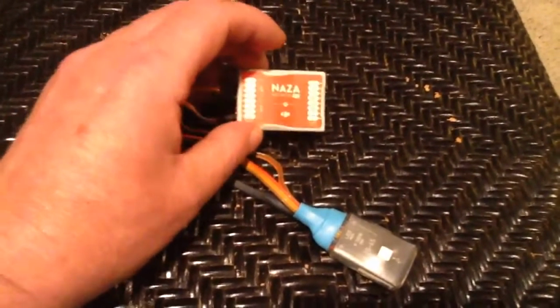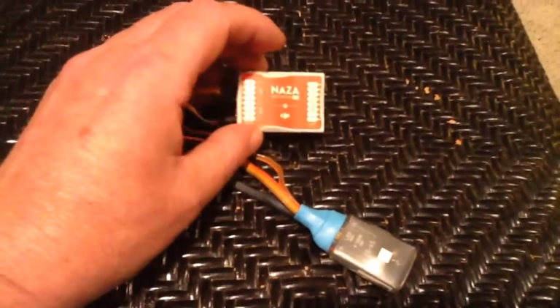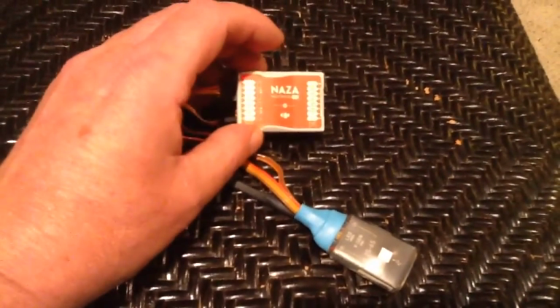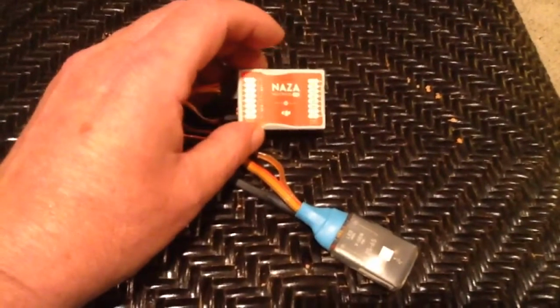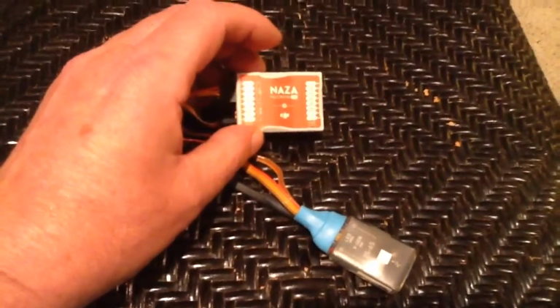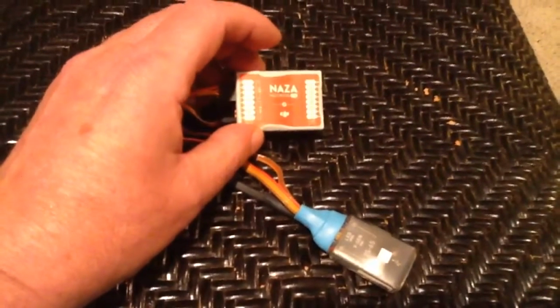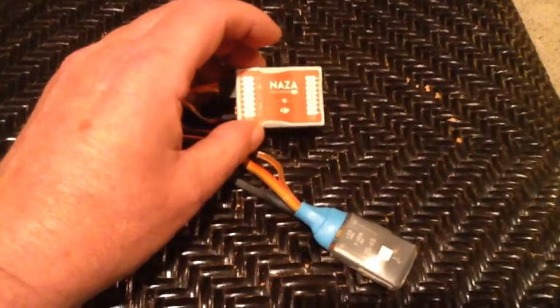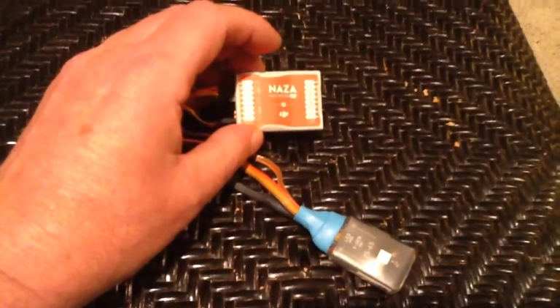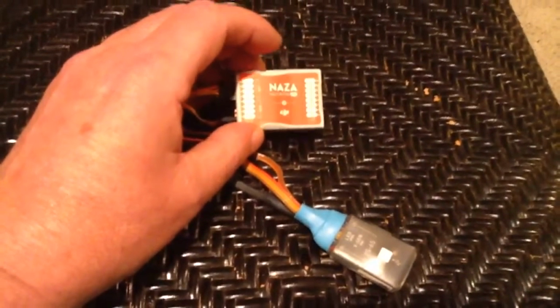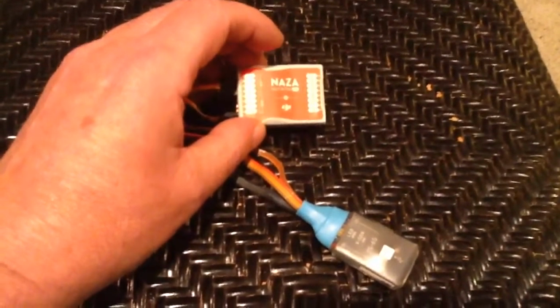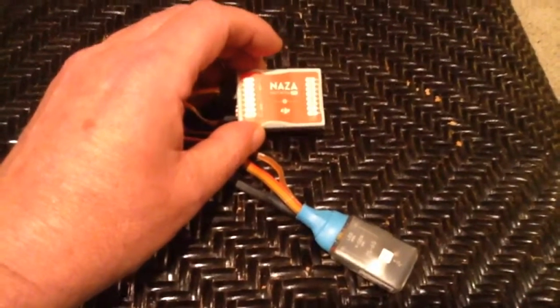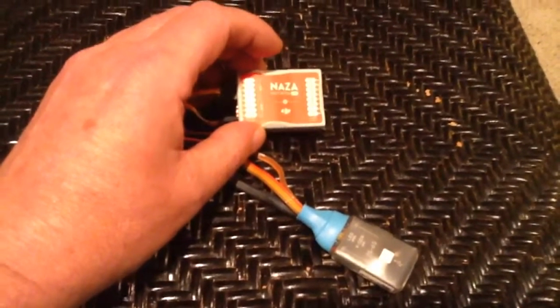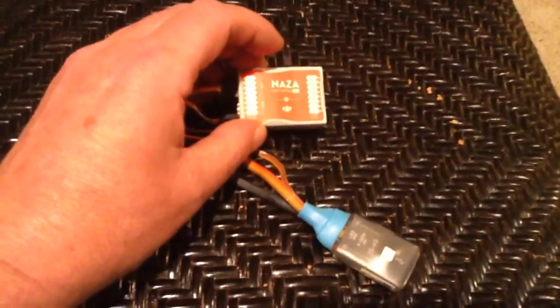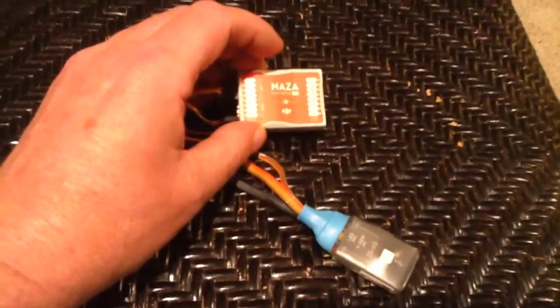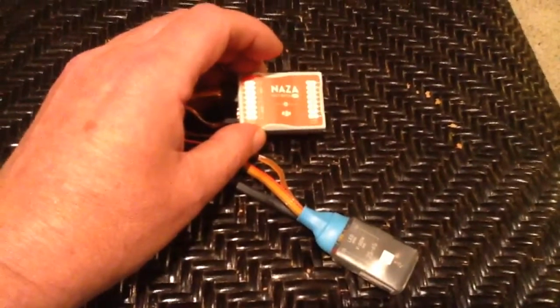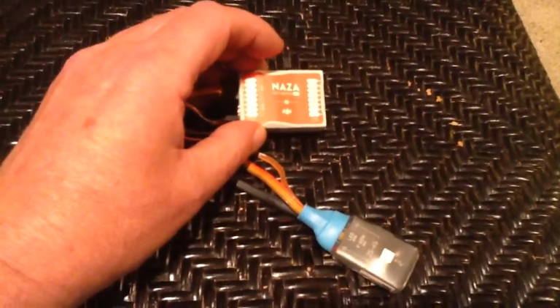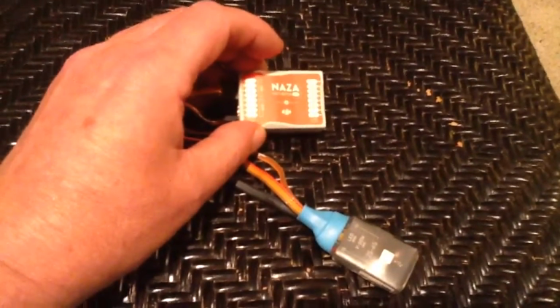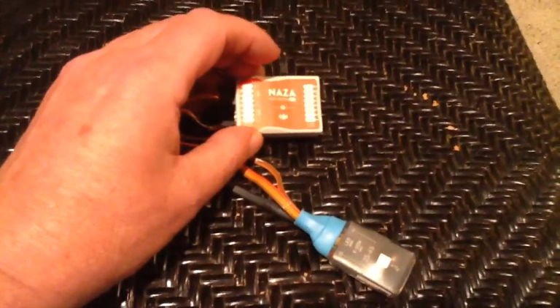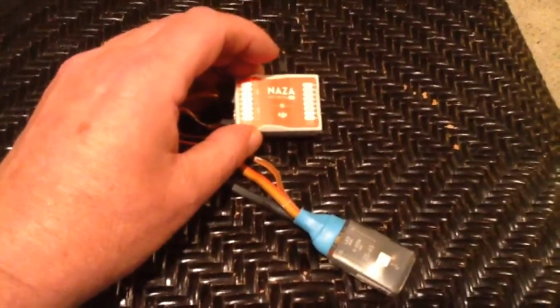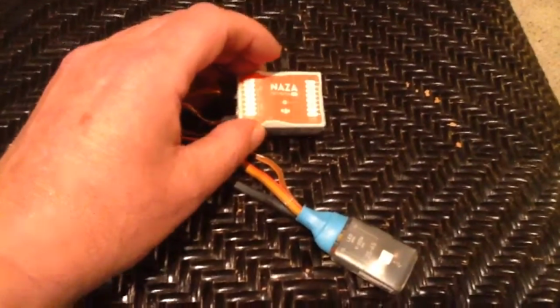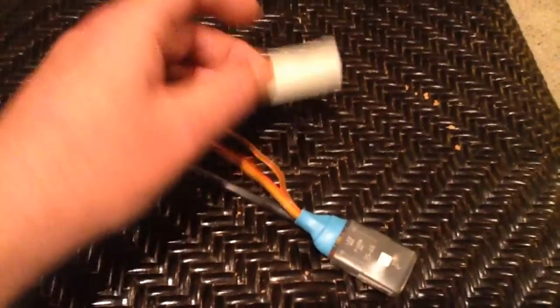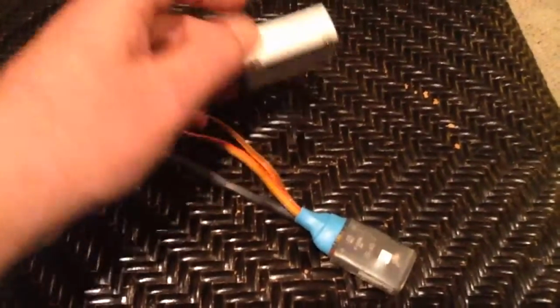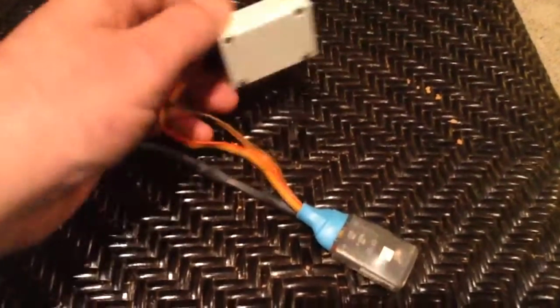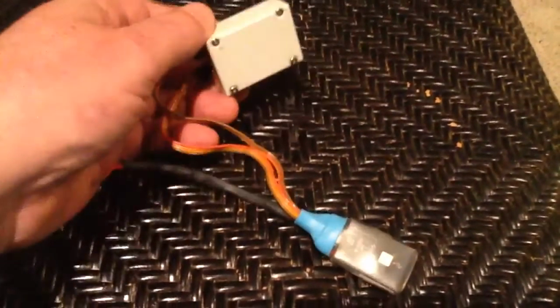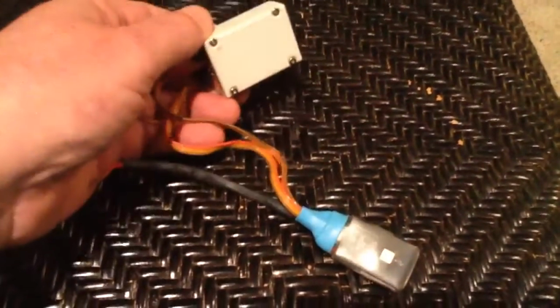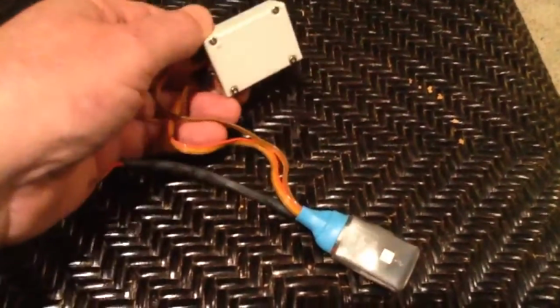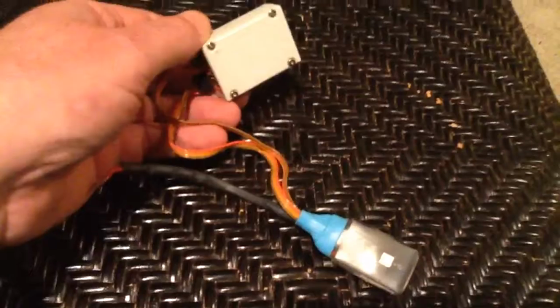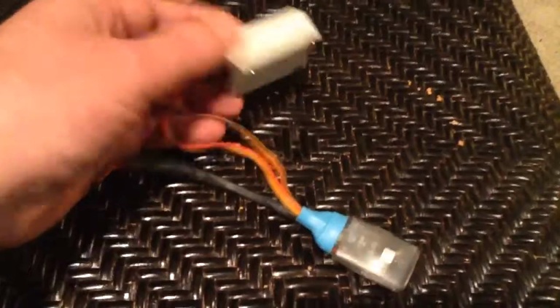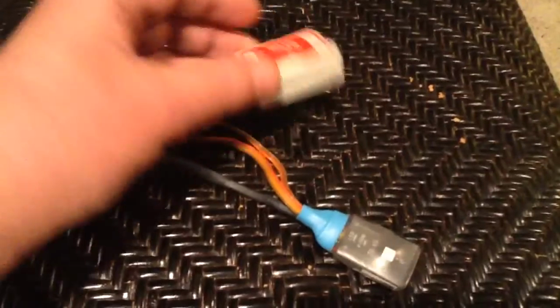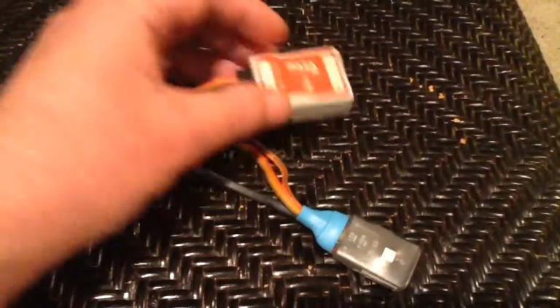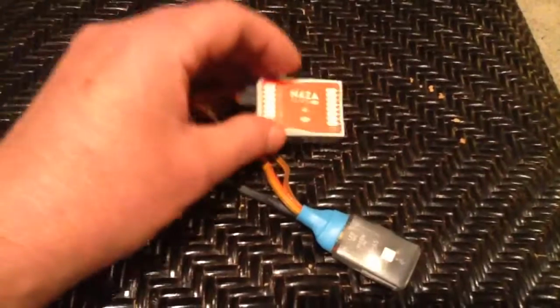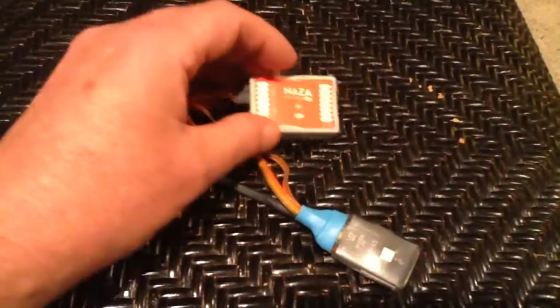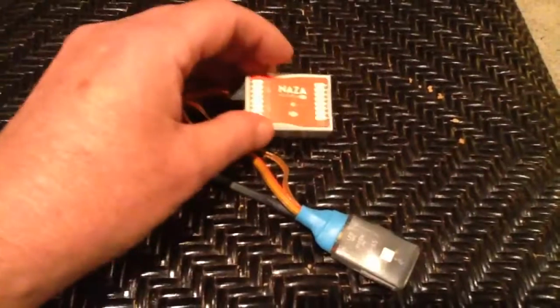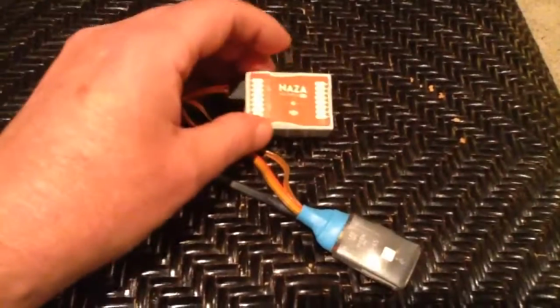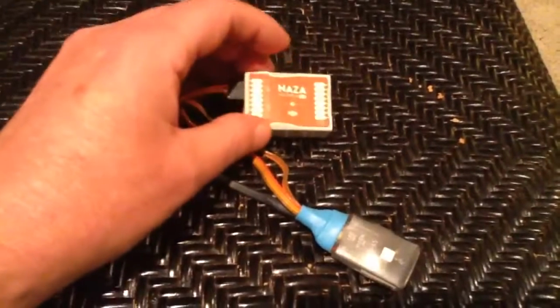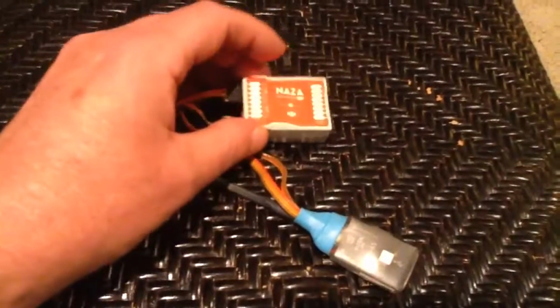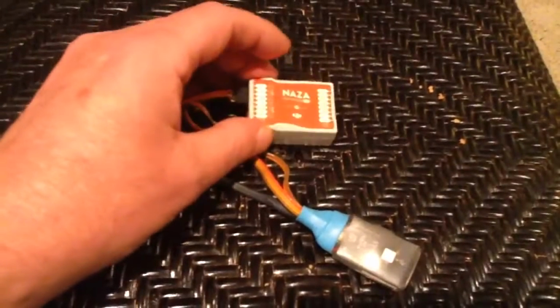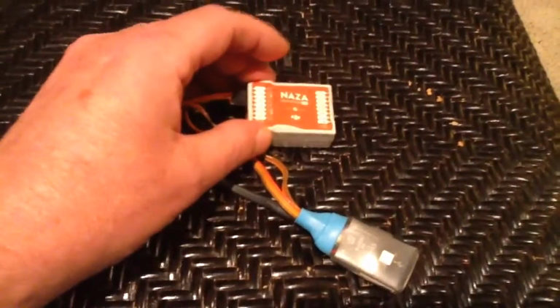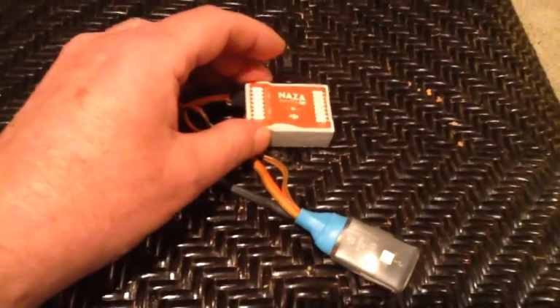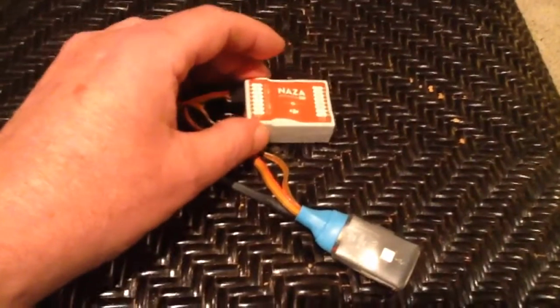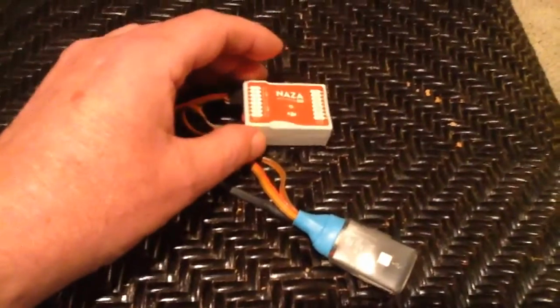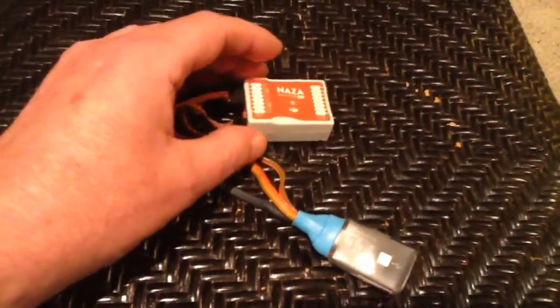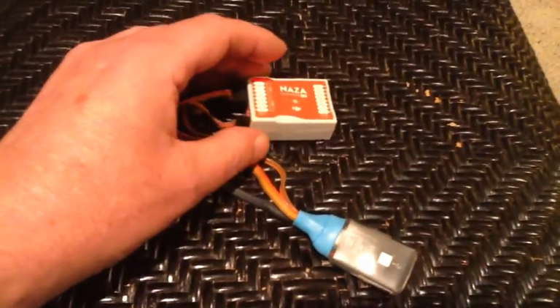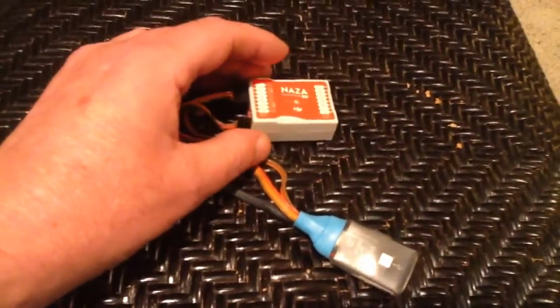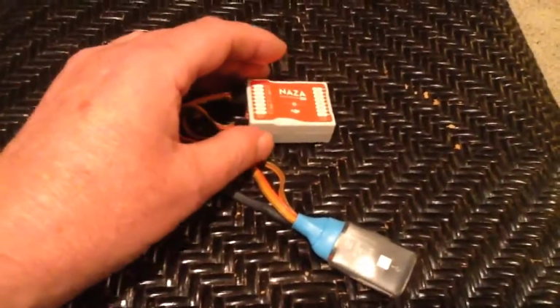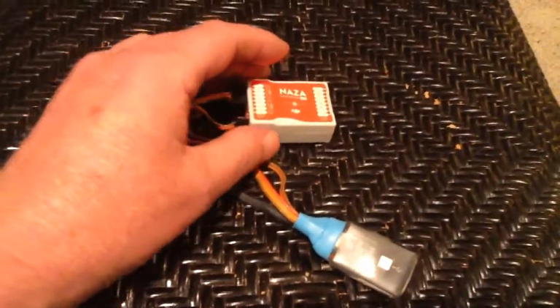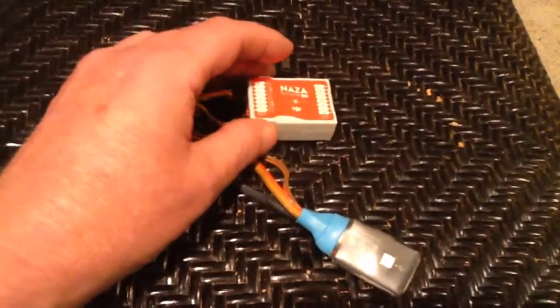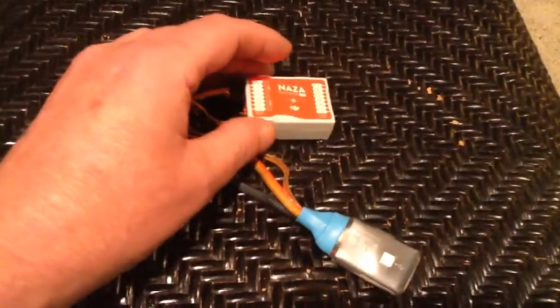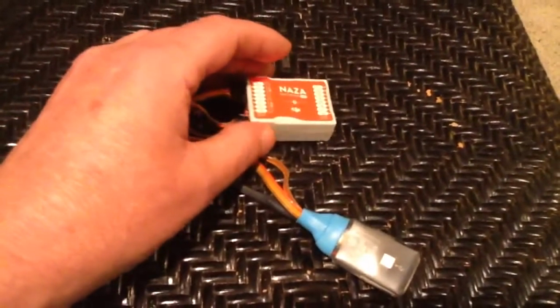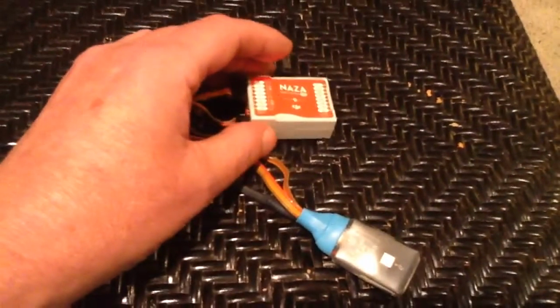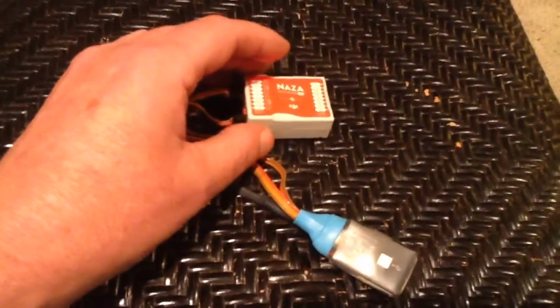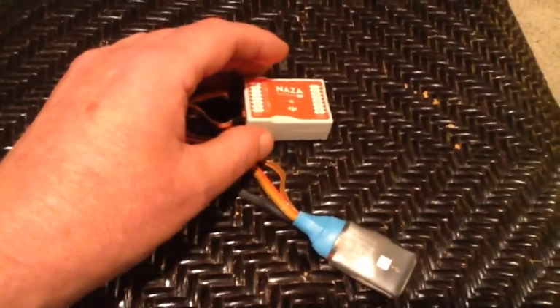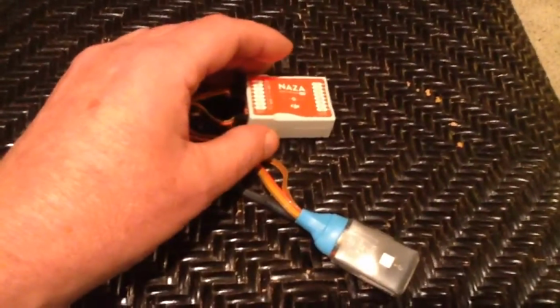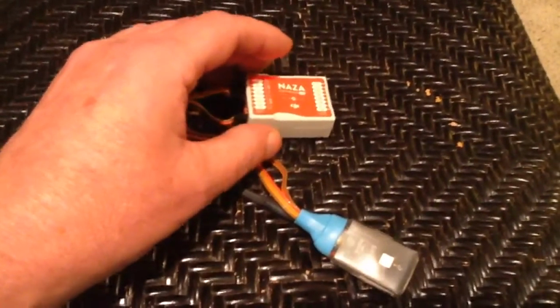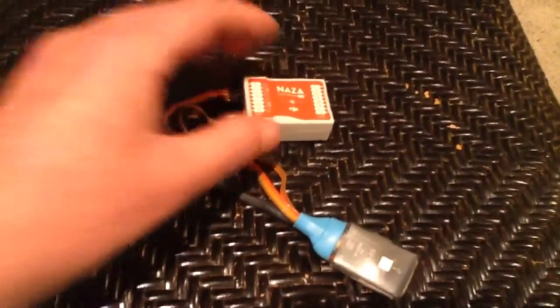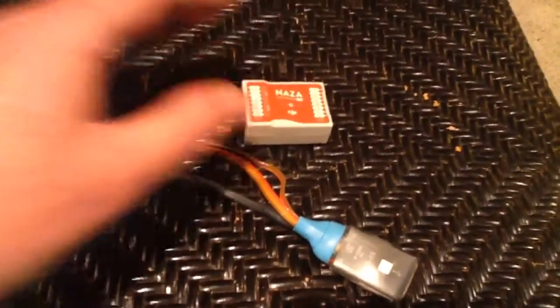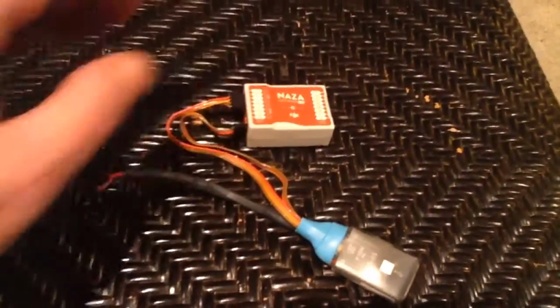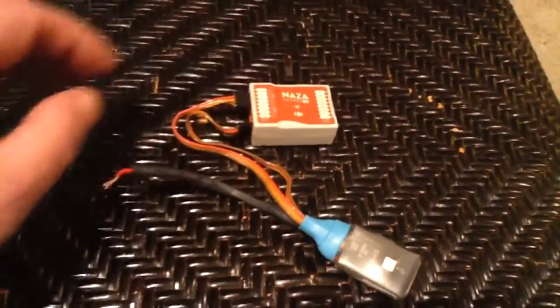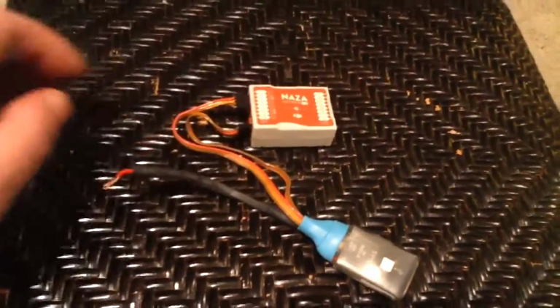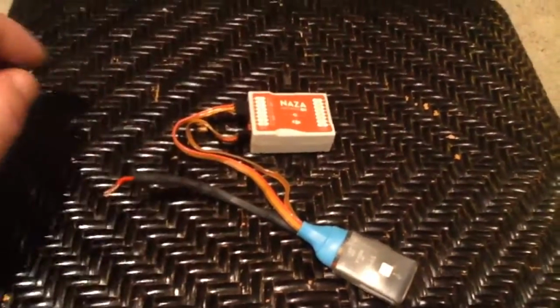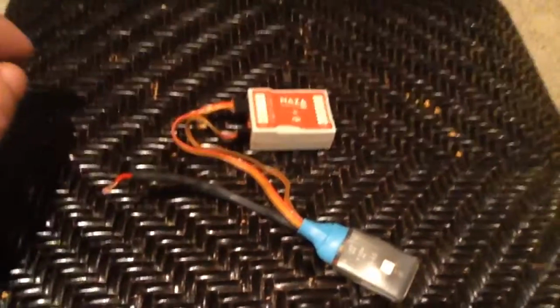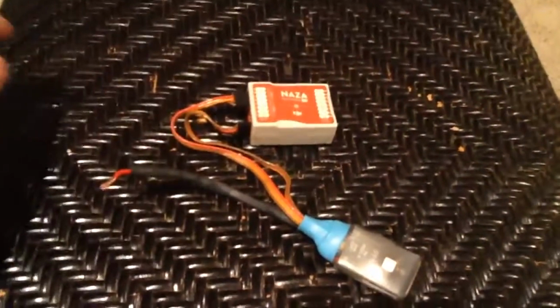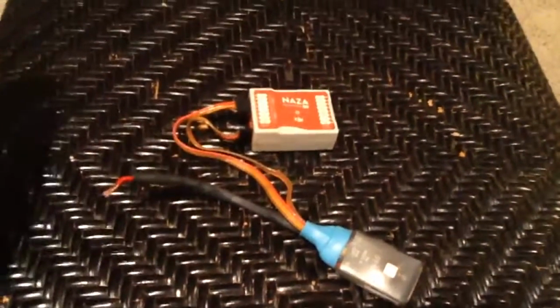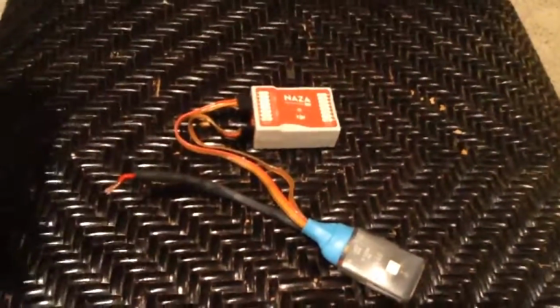Put the new software on it — upgrade to v2, the 4.20 — and you should have yourself a really nice little flight controller for around $69. There you go everybody, have a Merry Christmas!